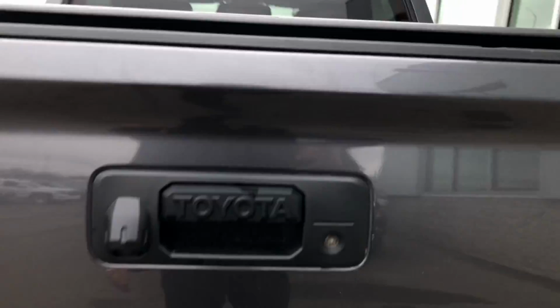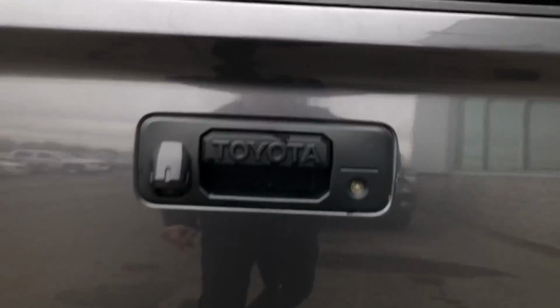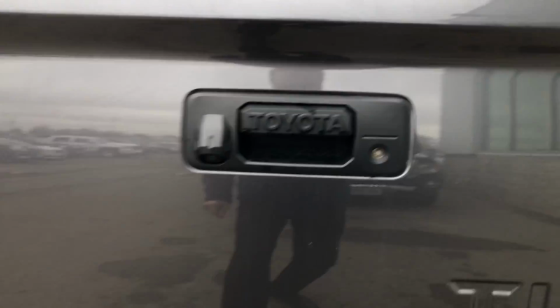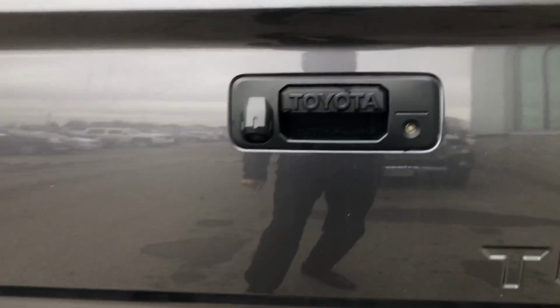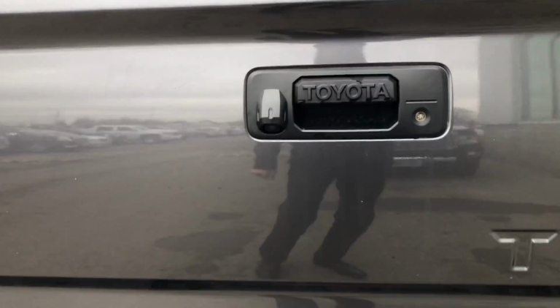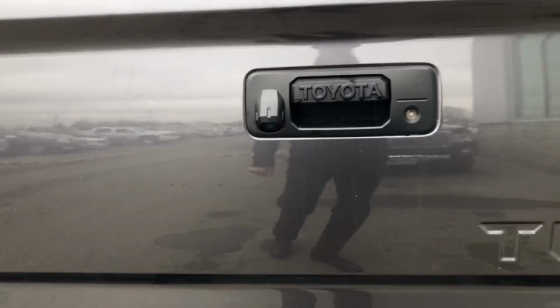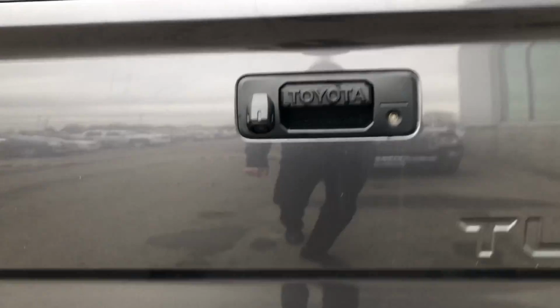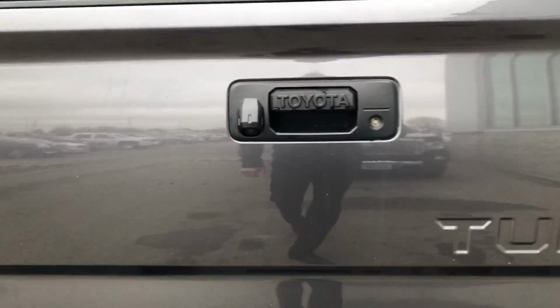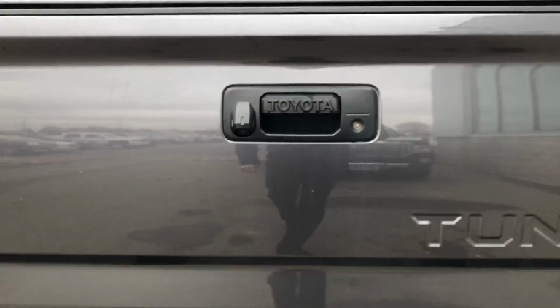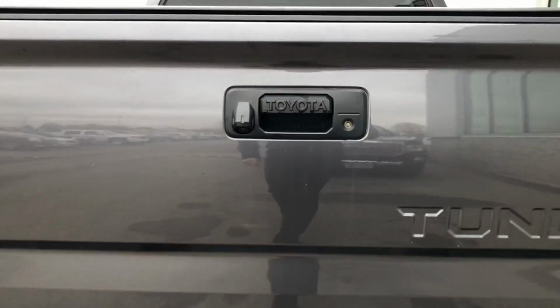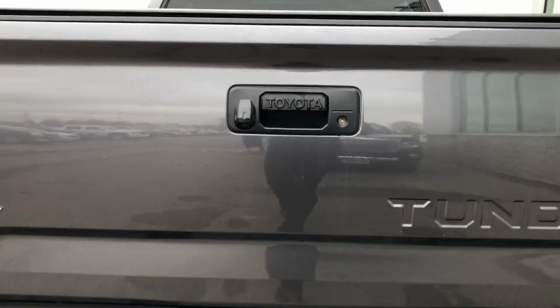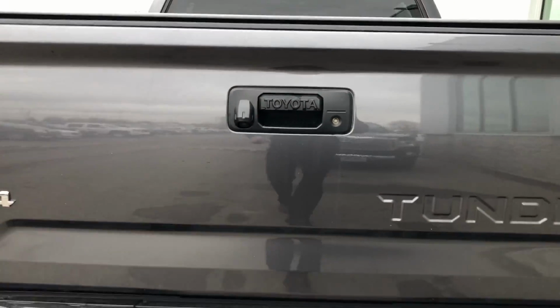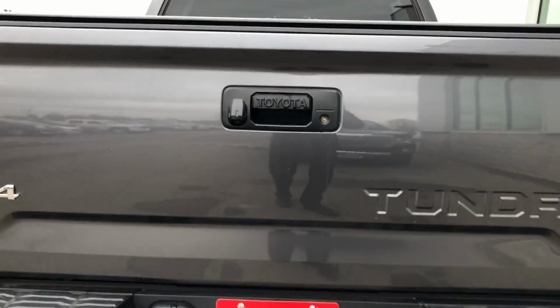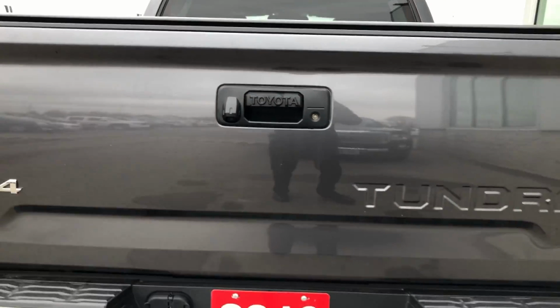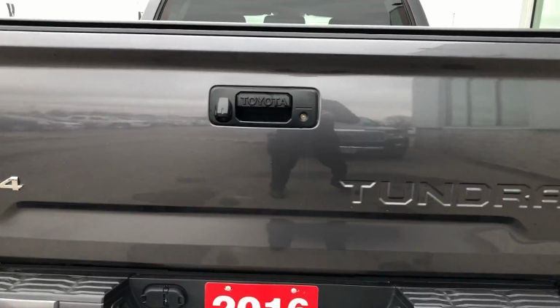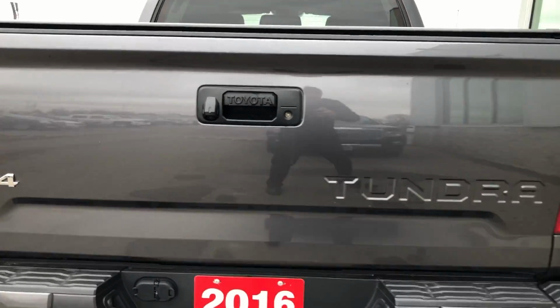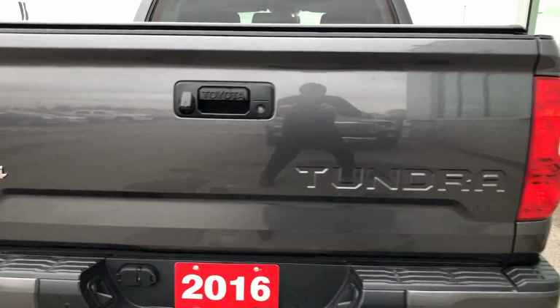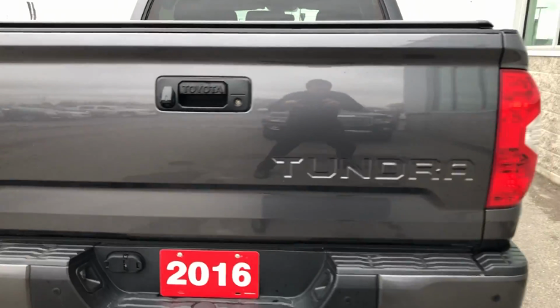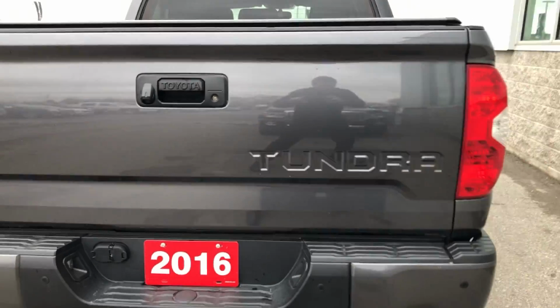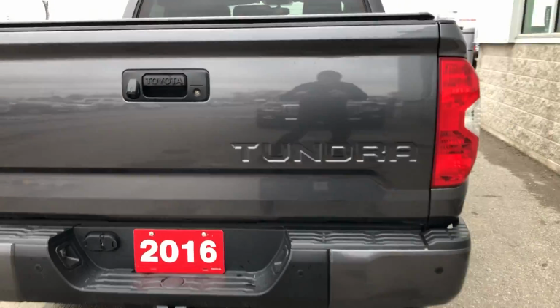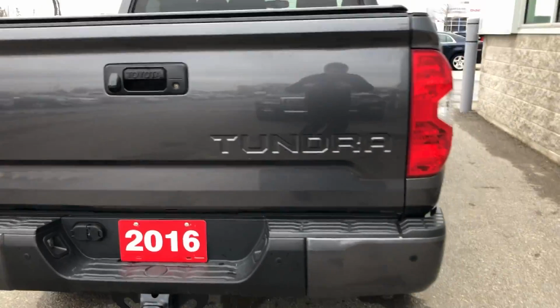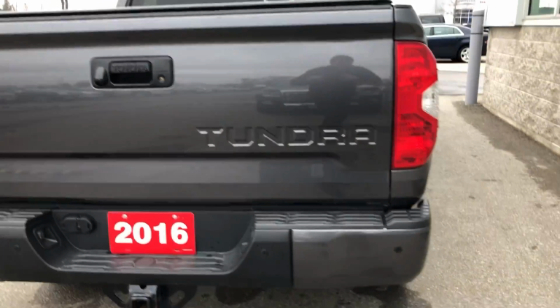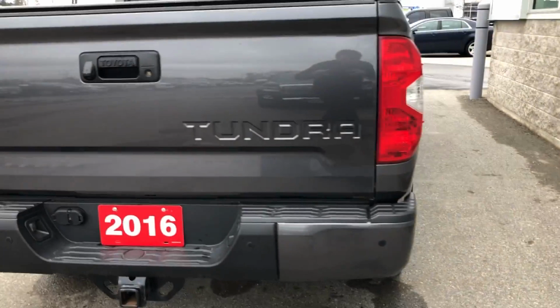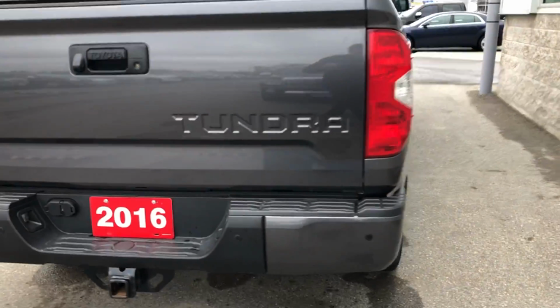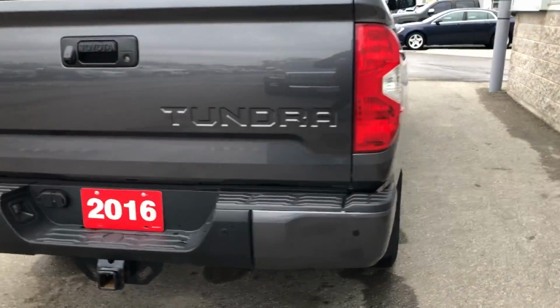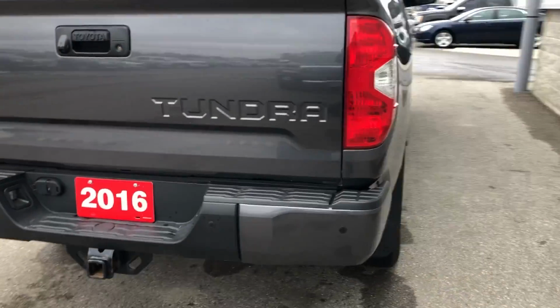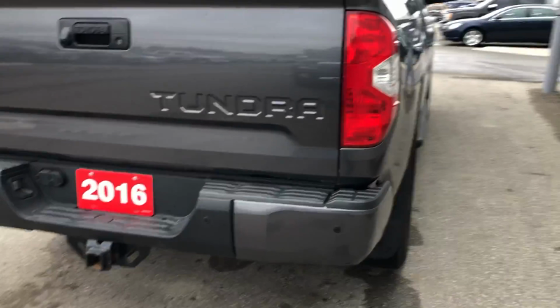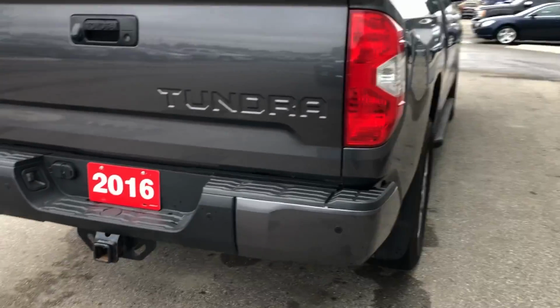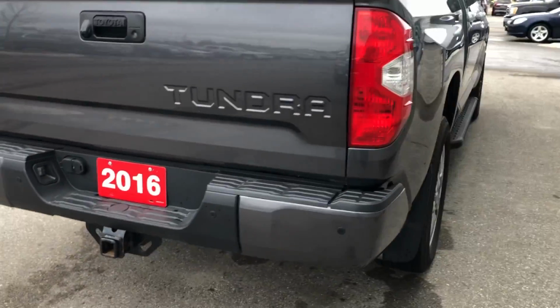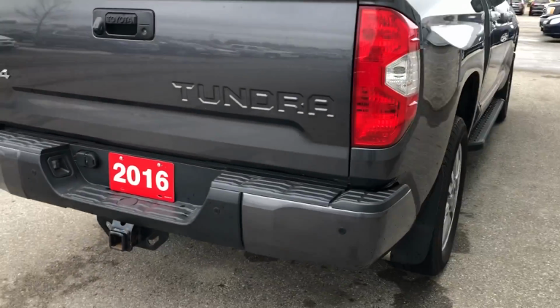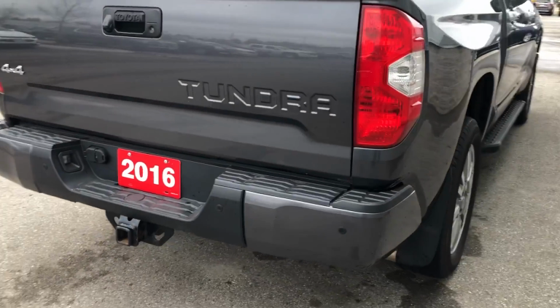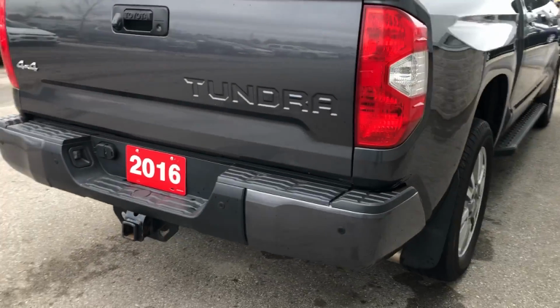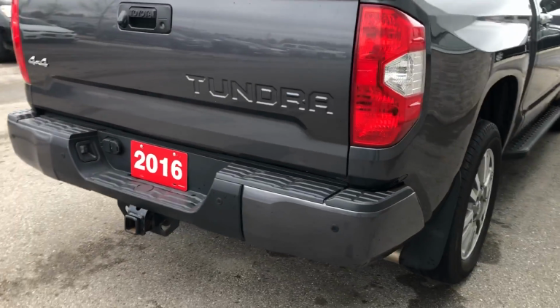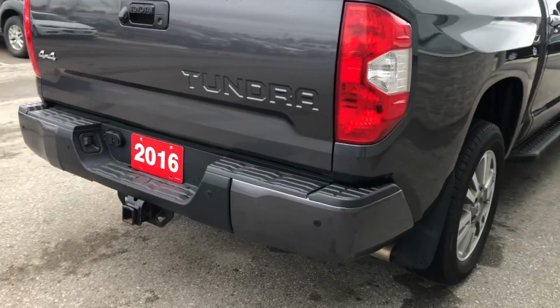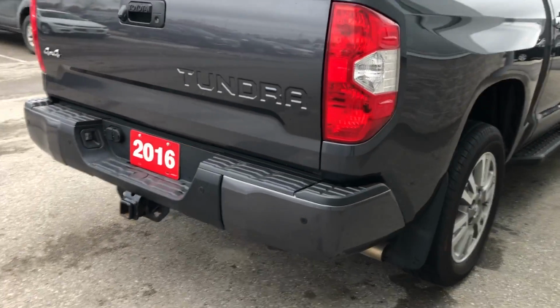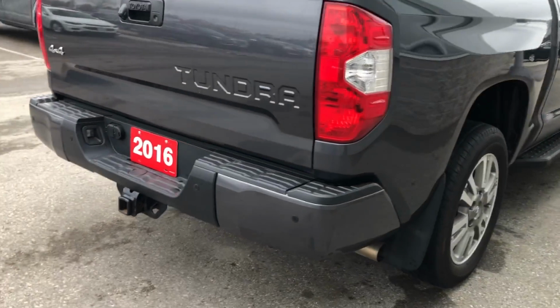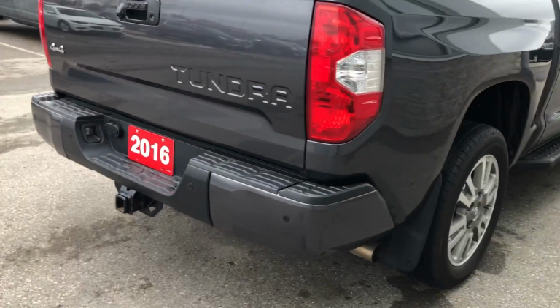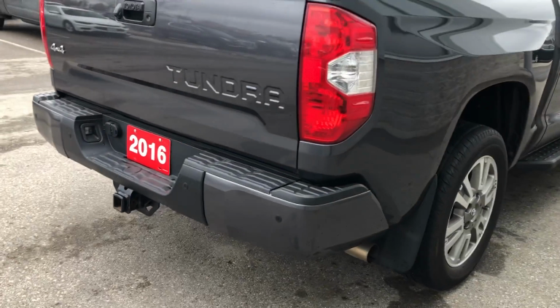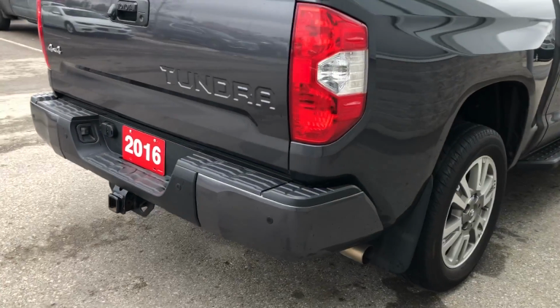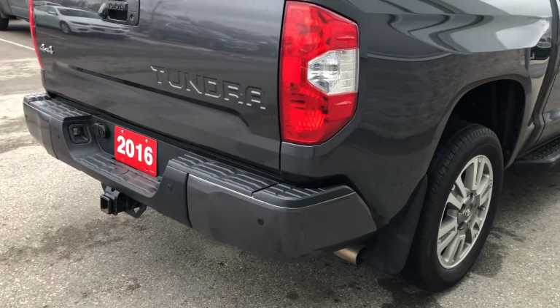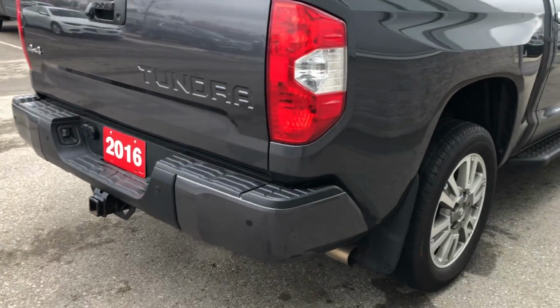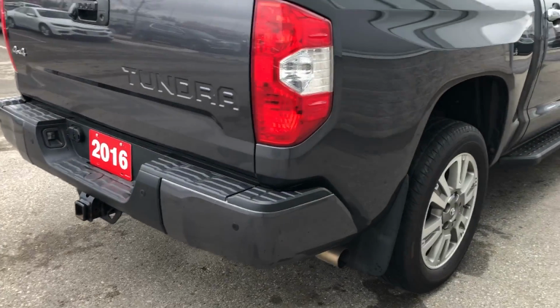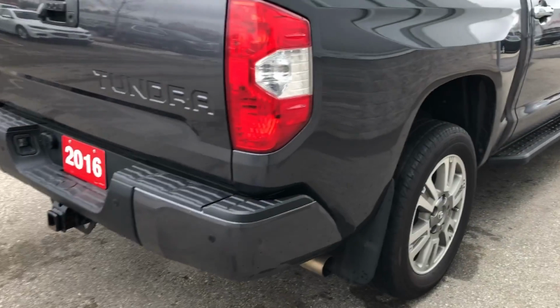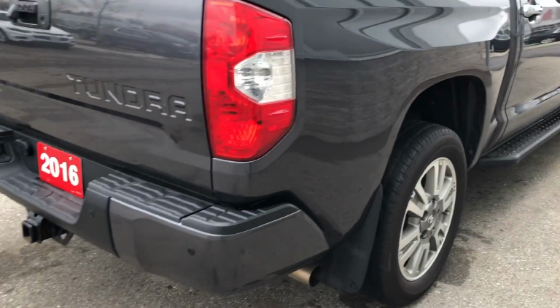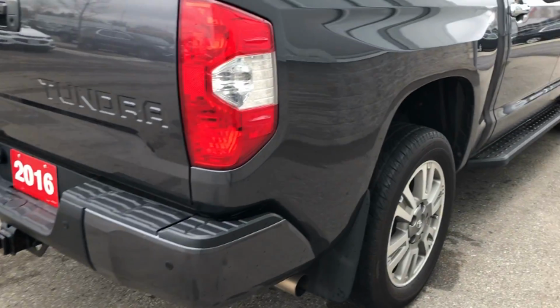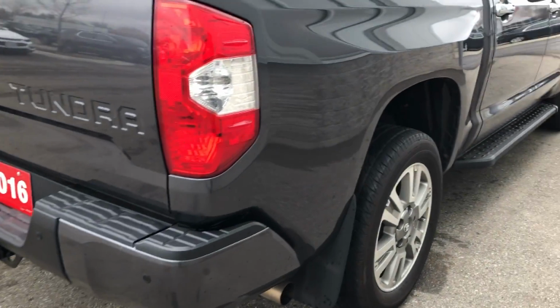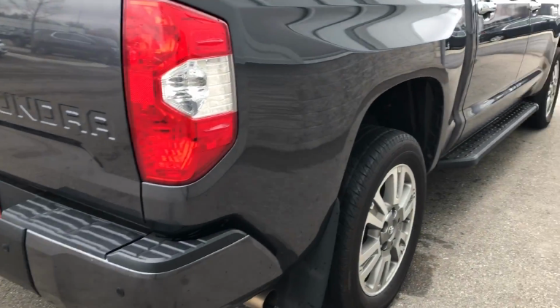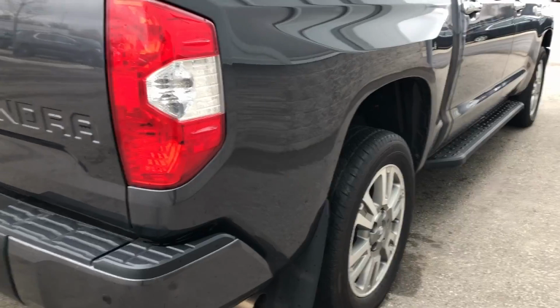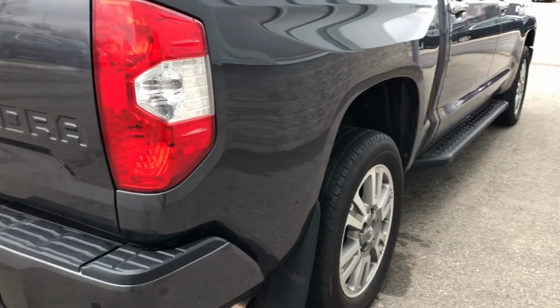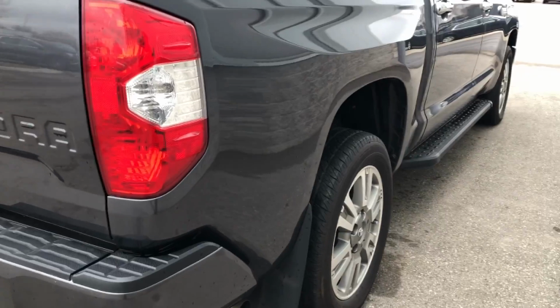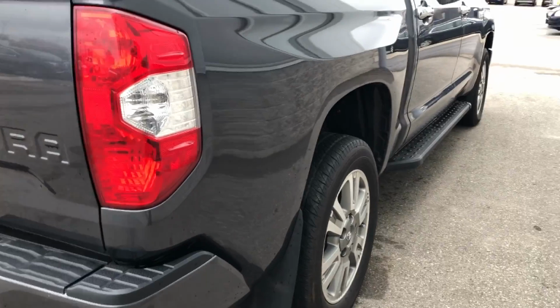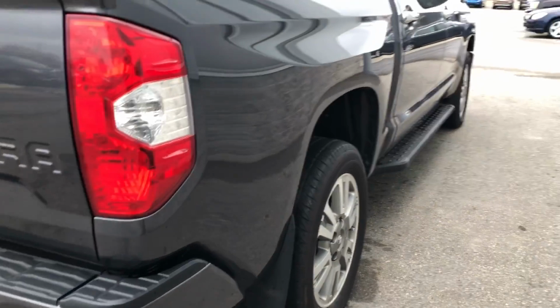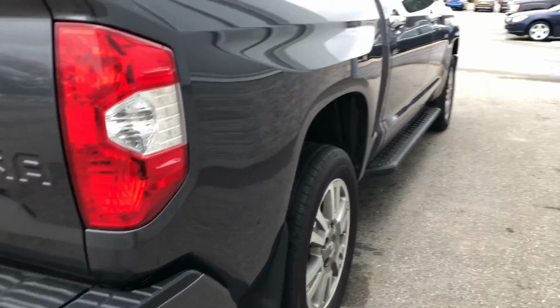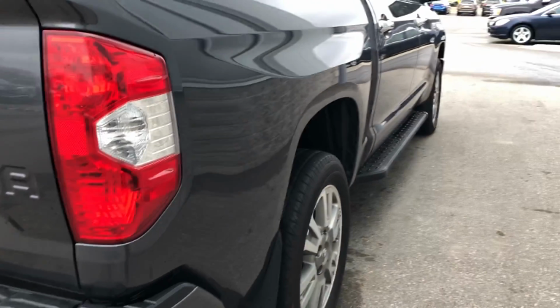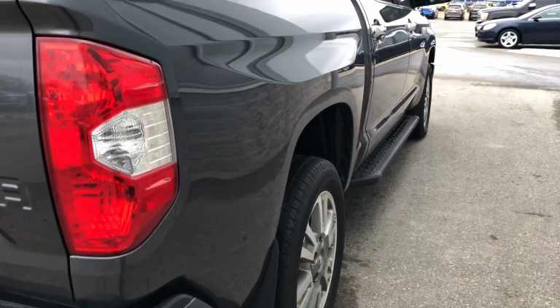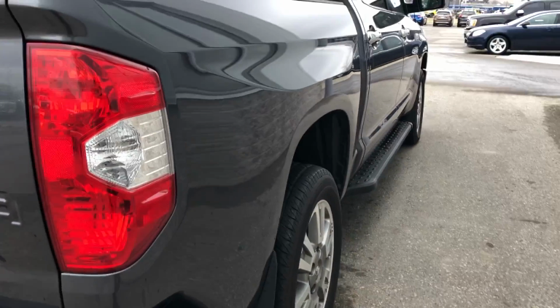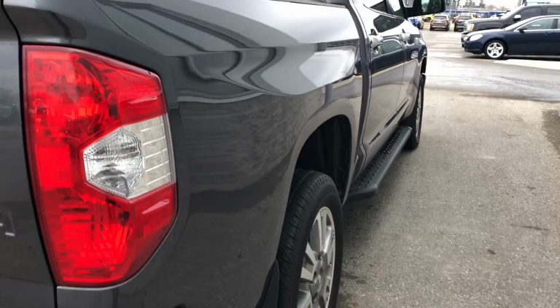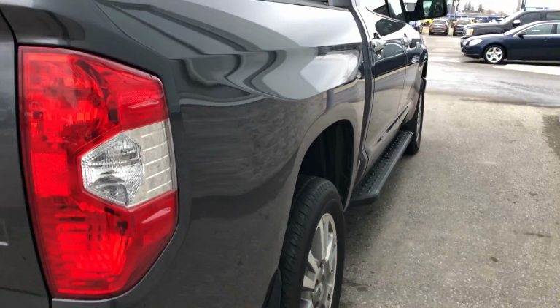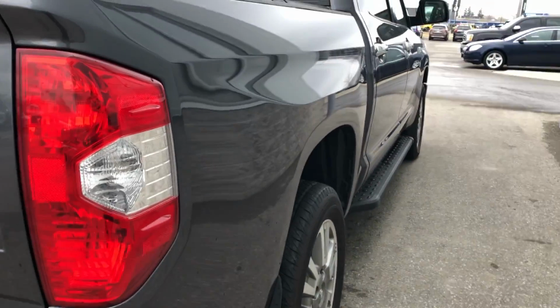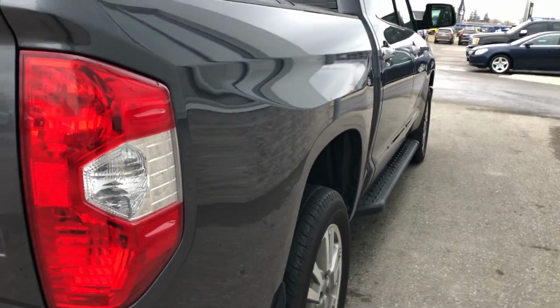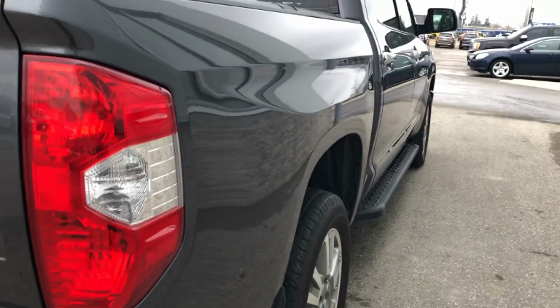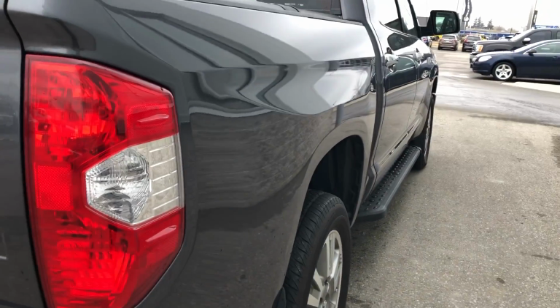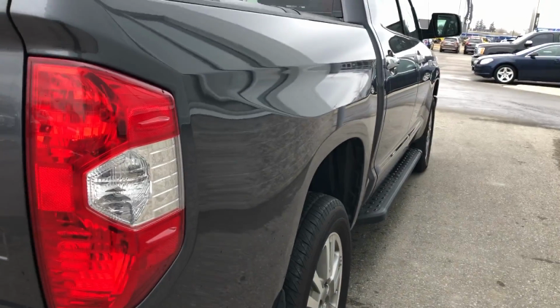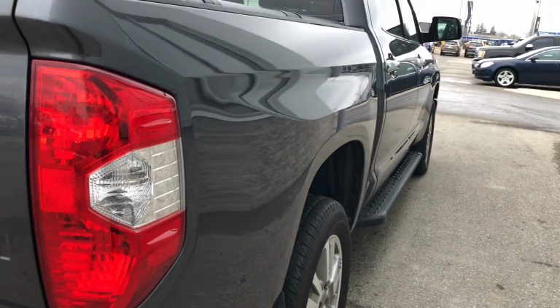Backup camera. This side of the vehicle — didn't find any imperfections.